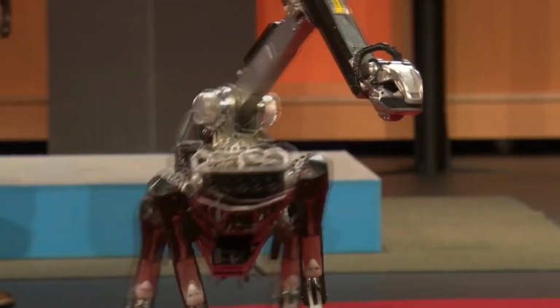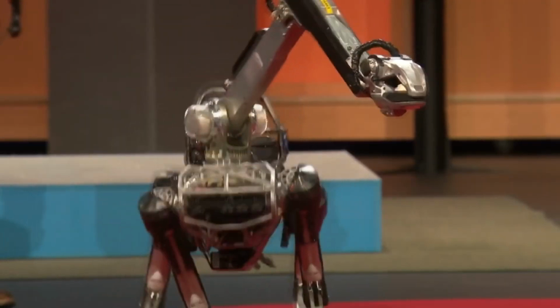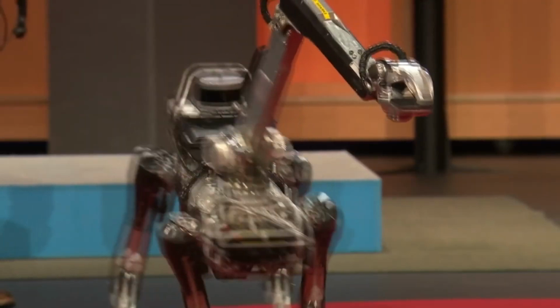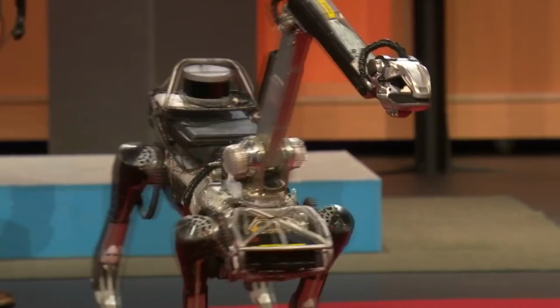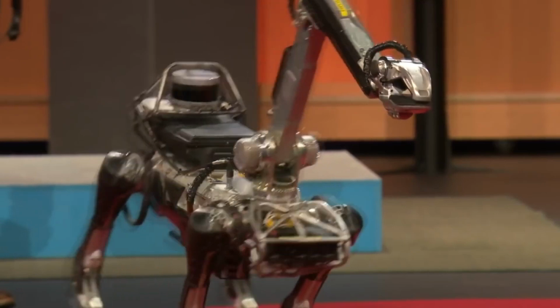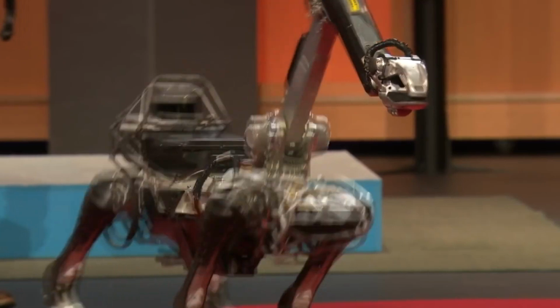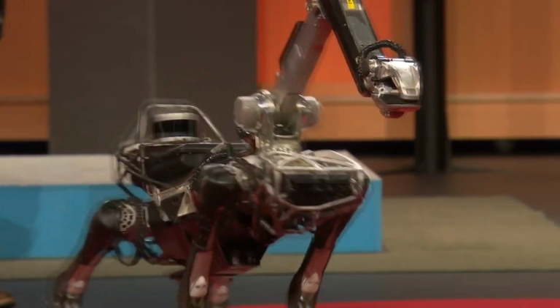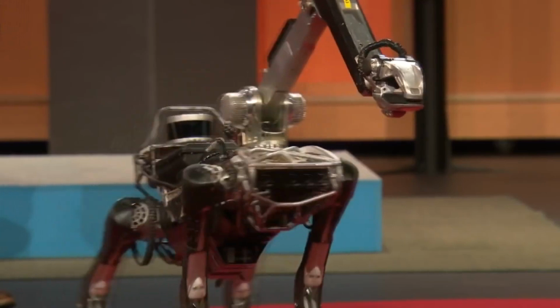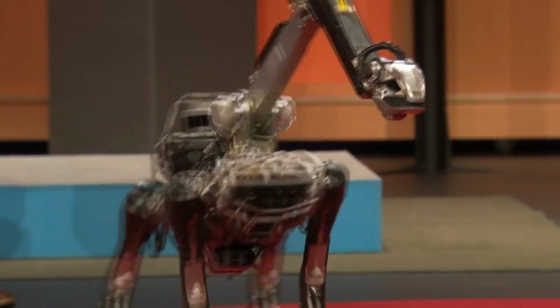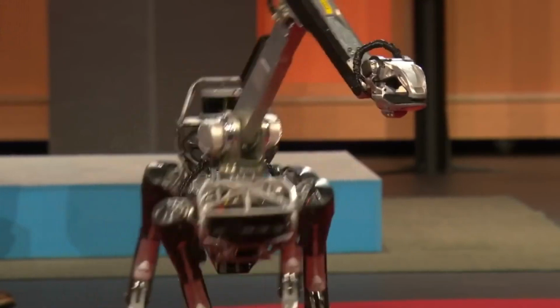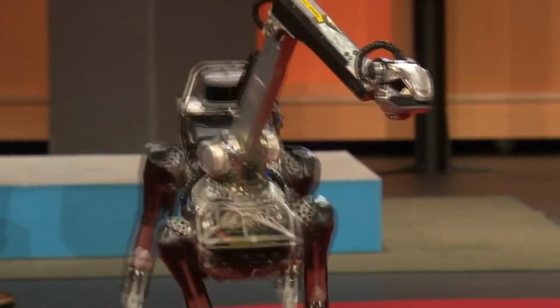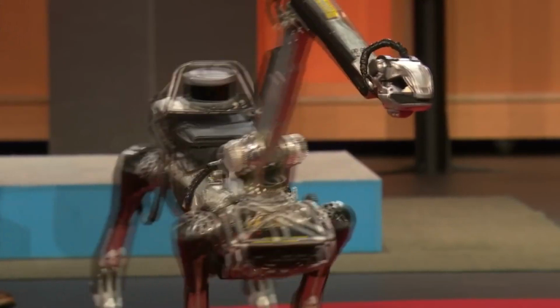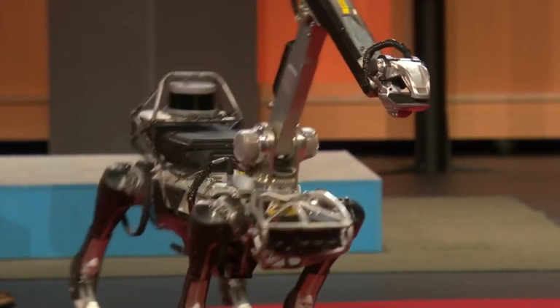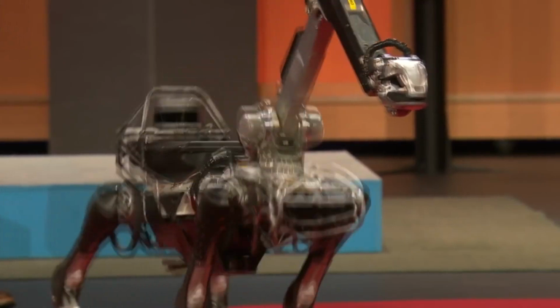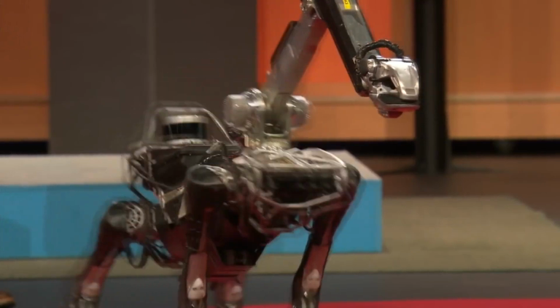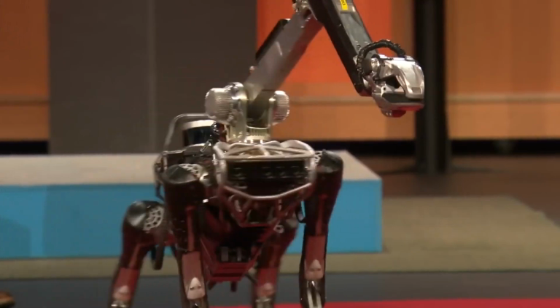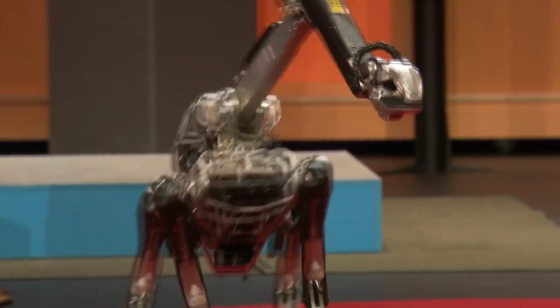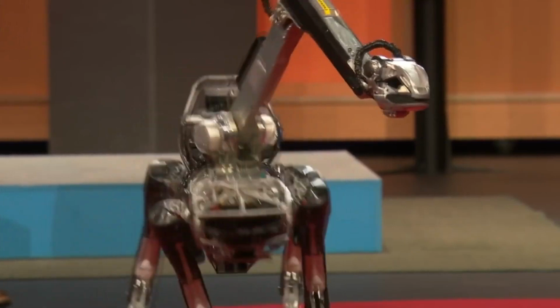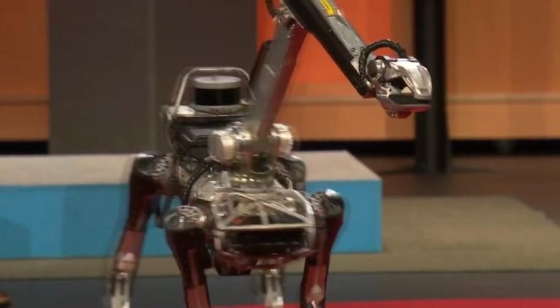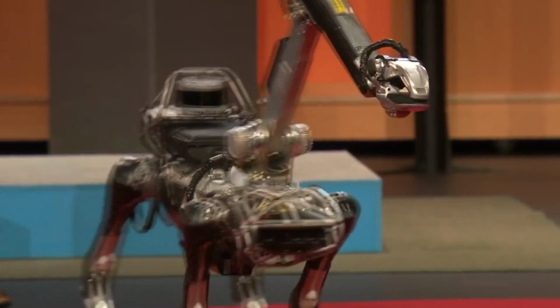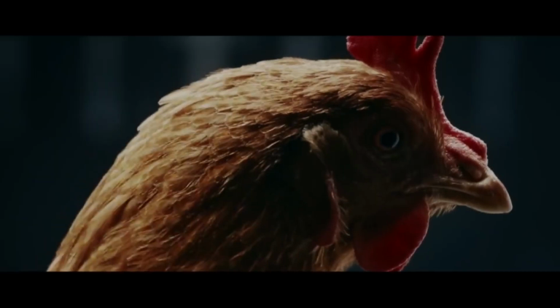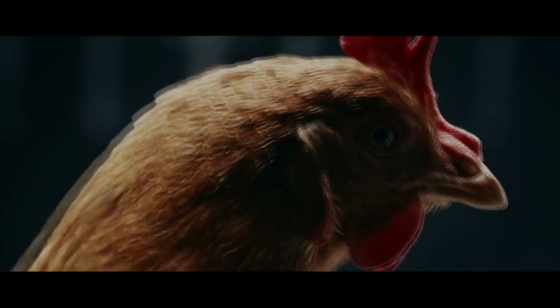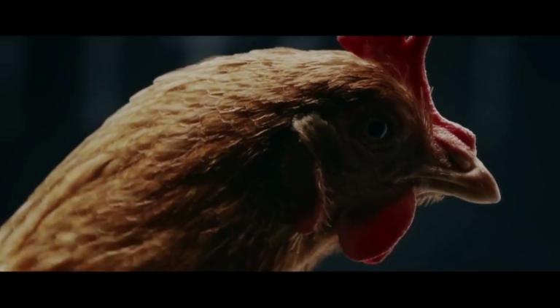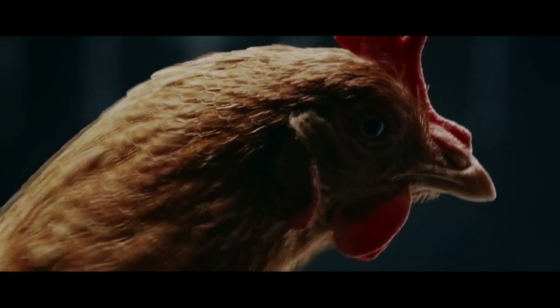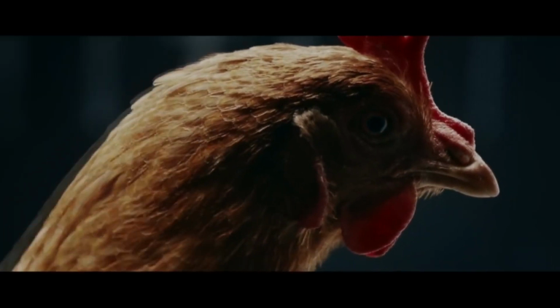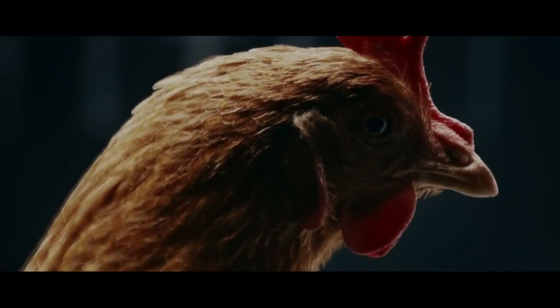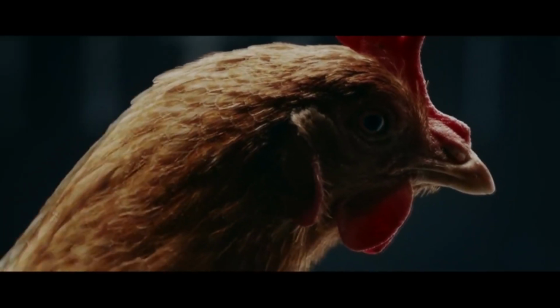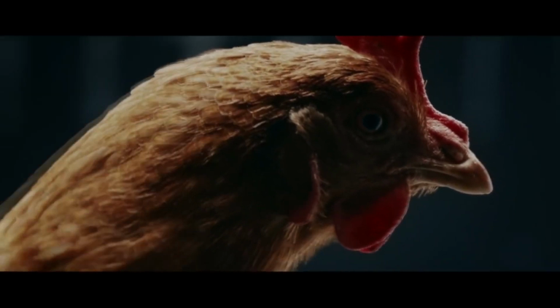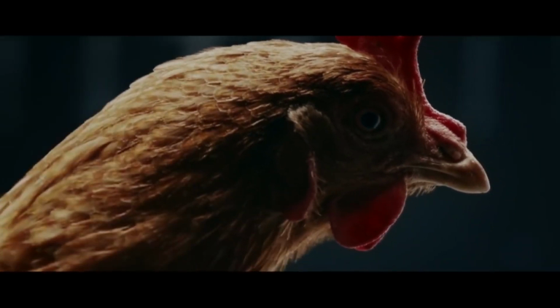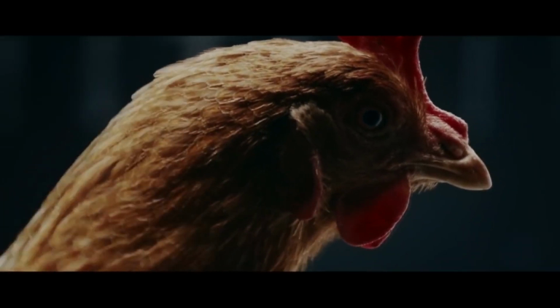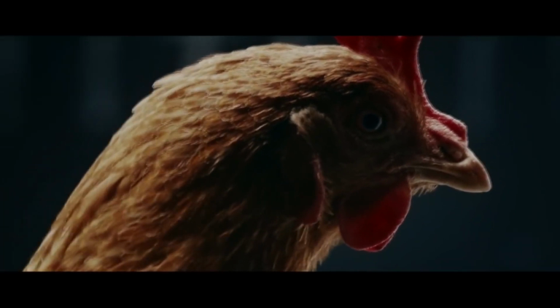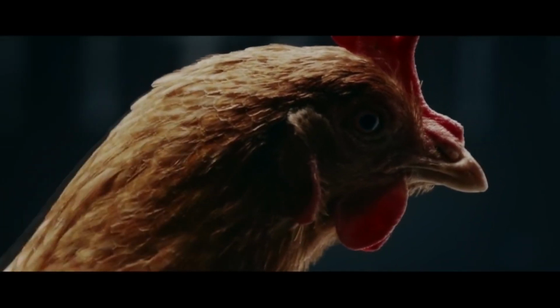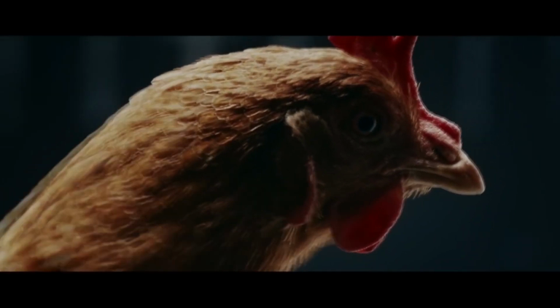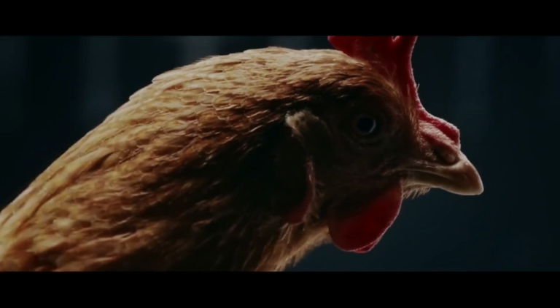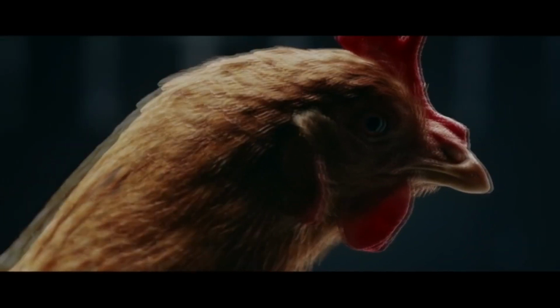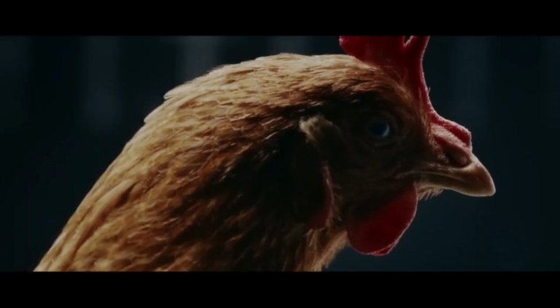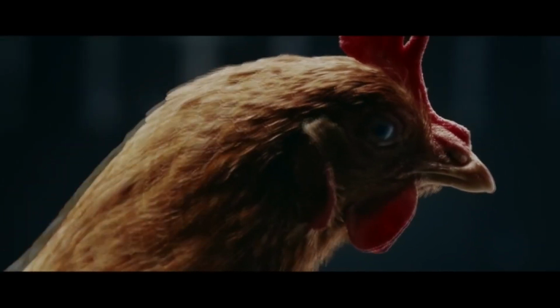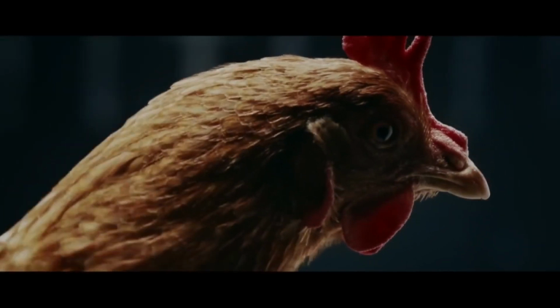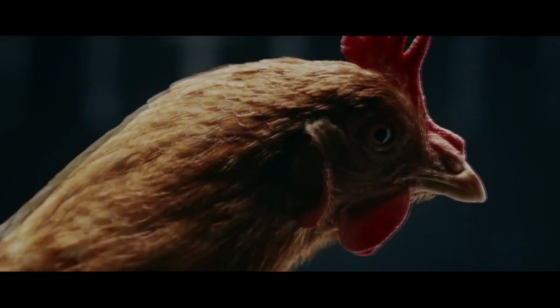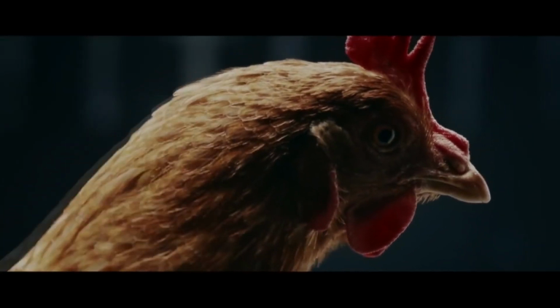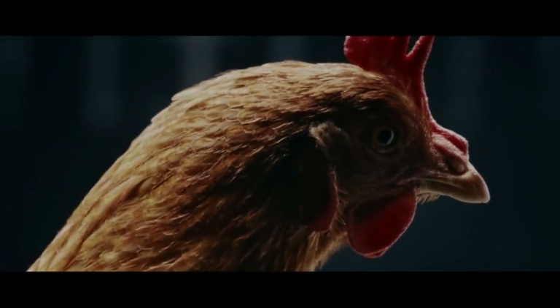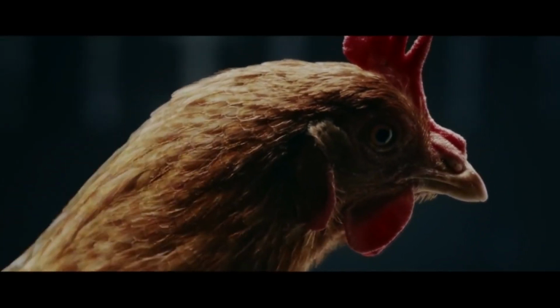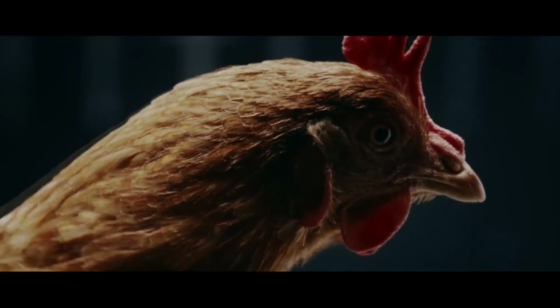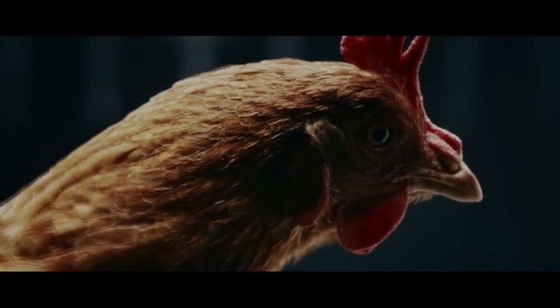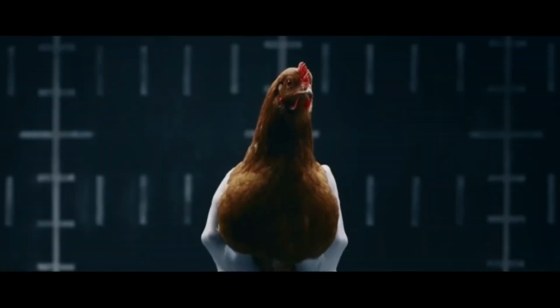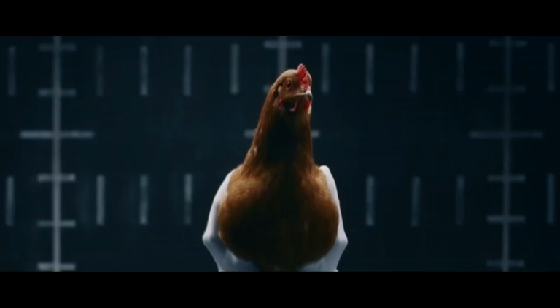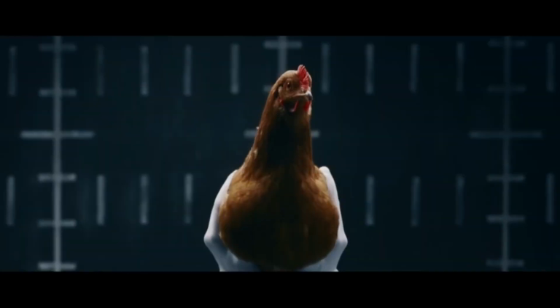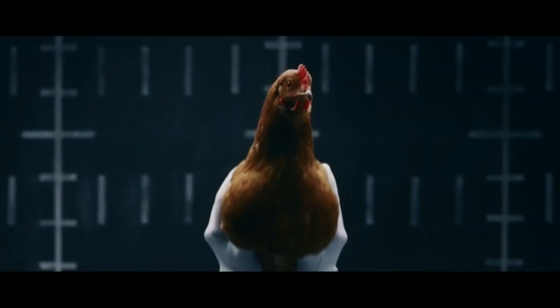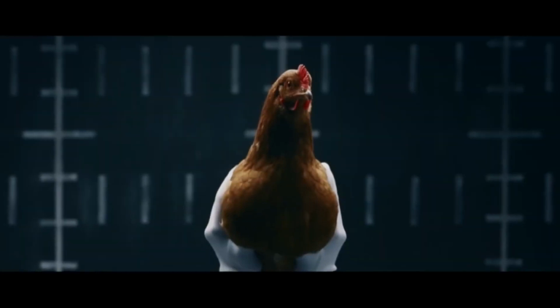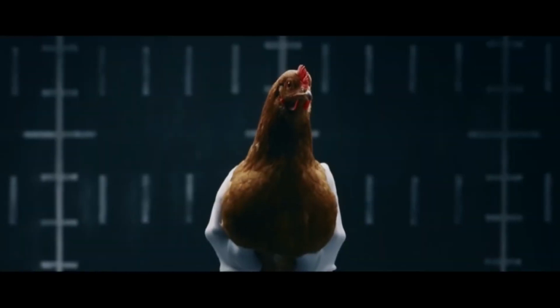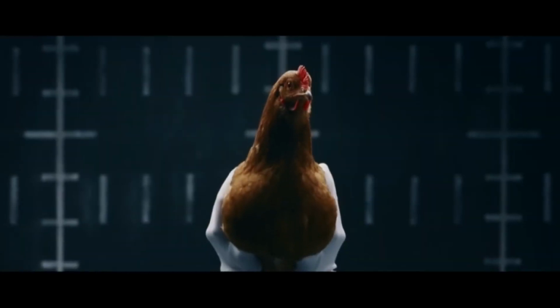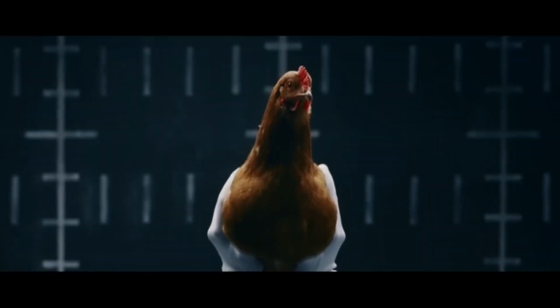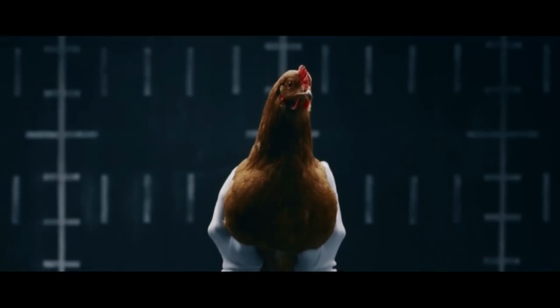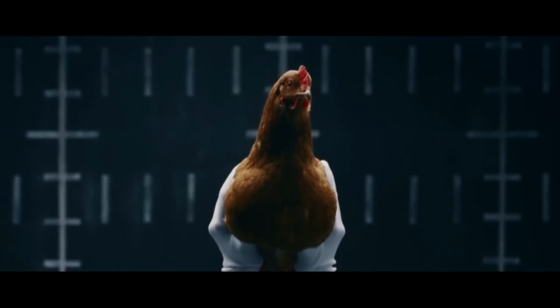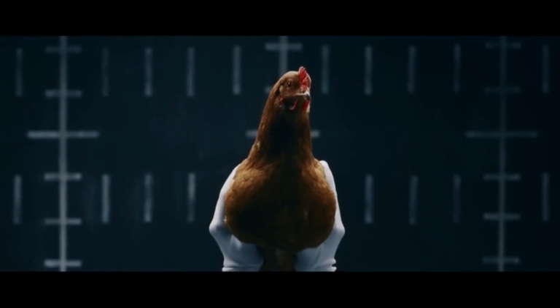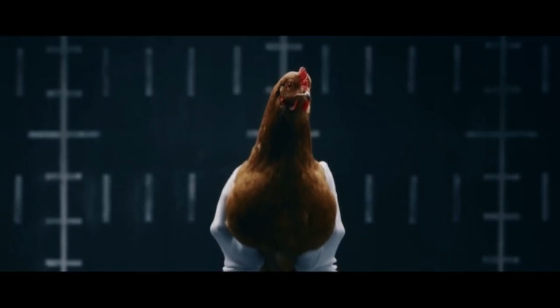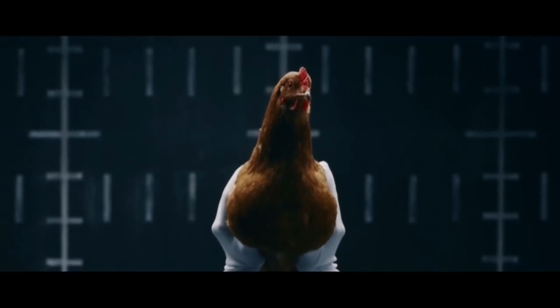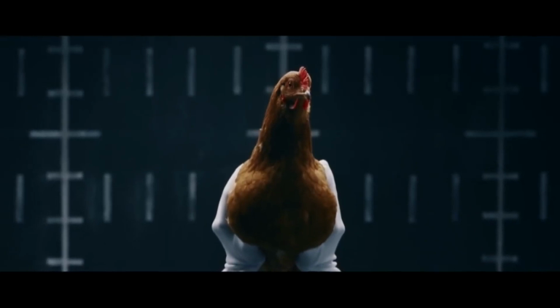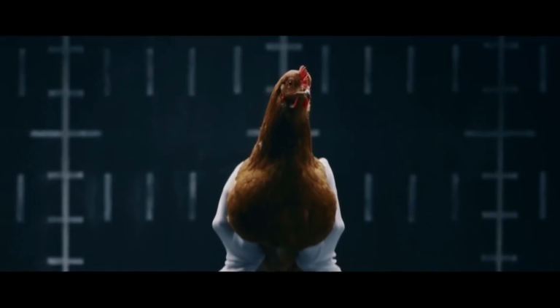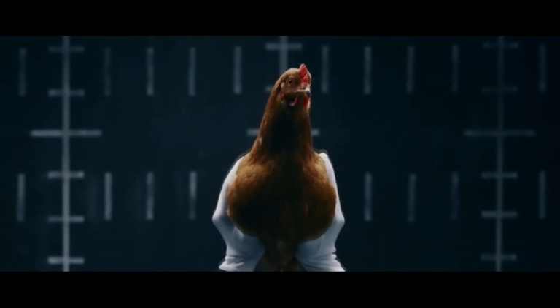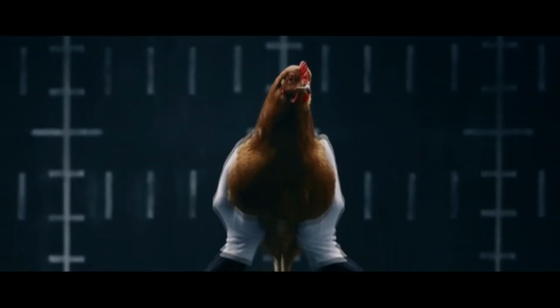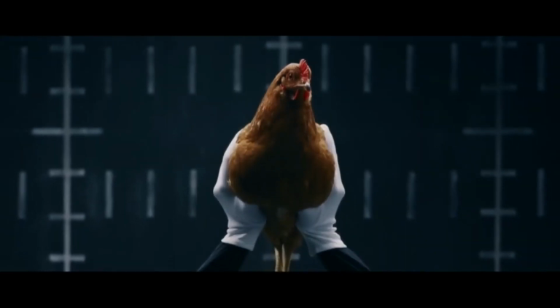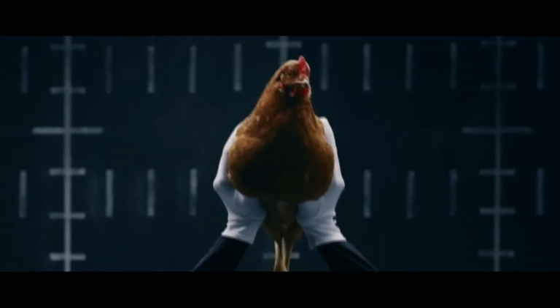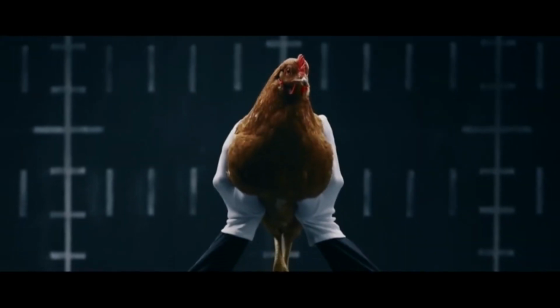This is also called dead reckoning. Chickens and a few other birds can also do this. Keeping the animals and robots aside, we humans can also do this.